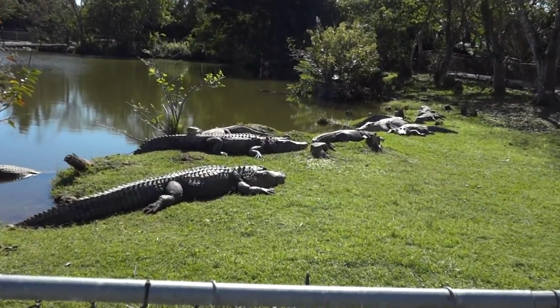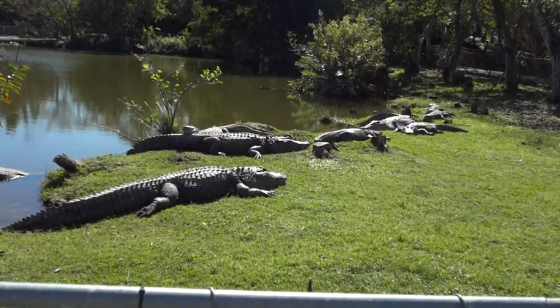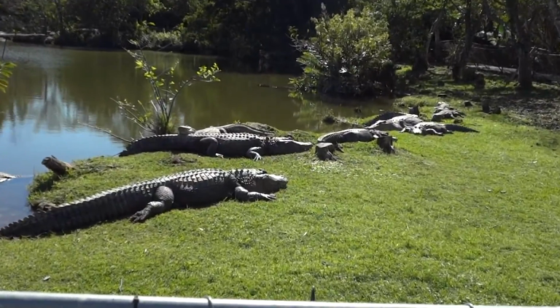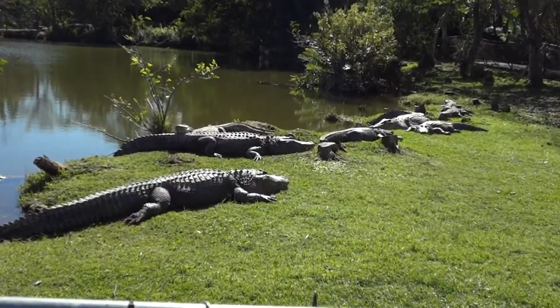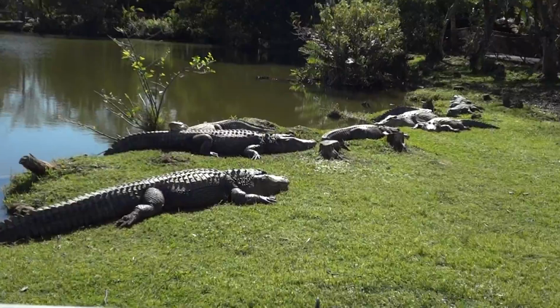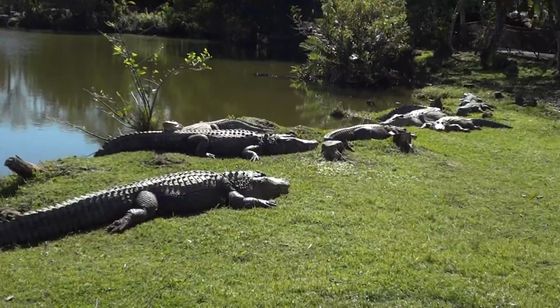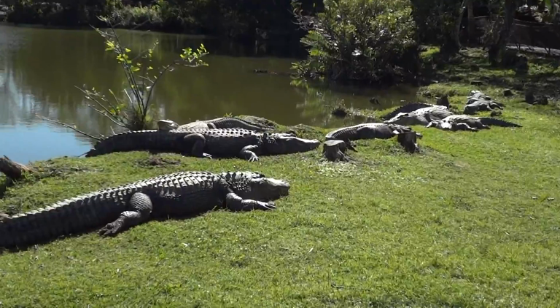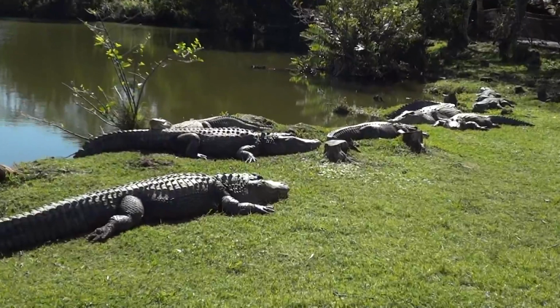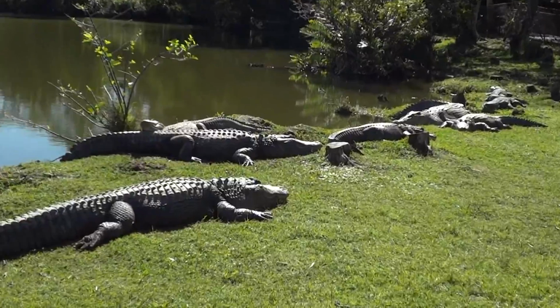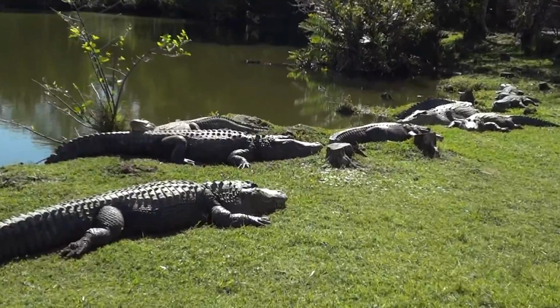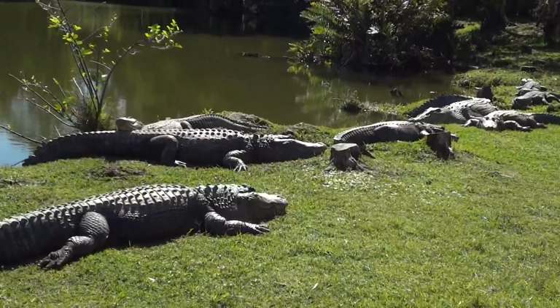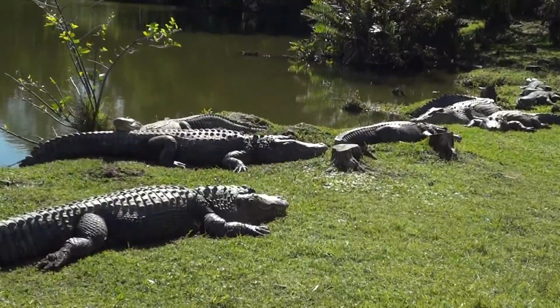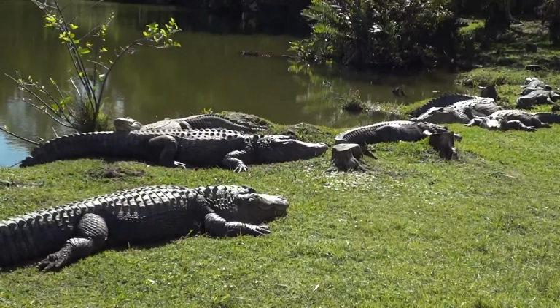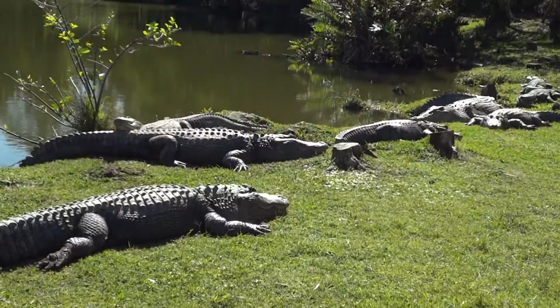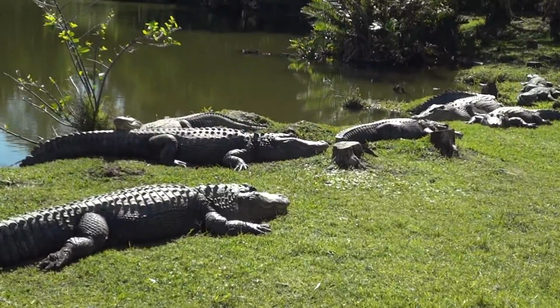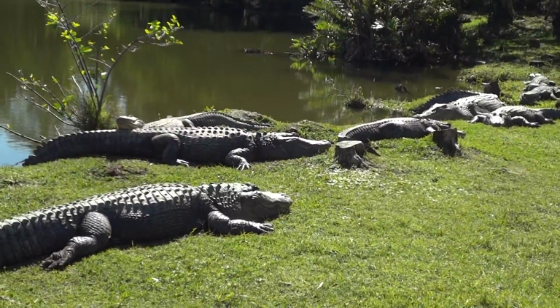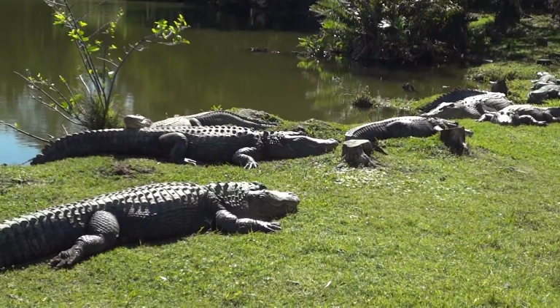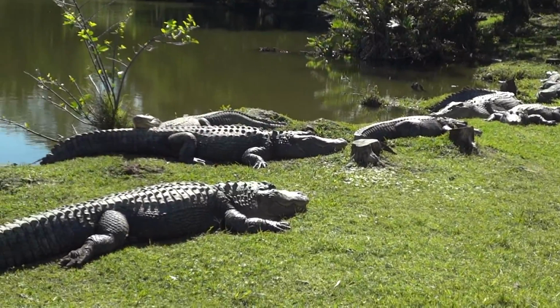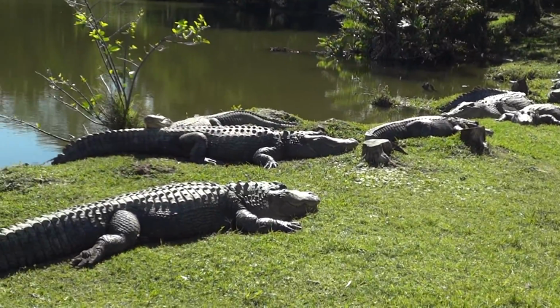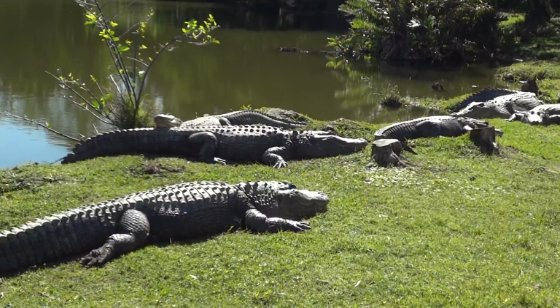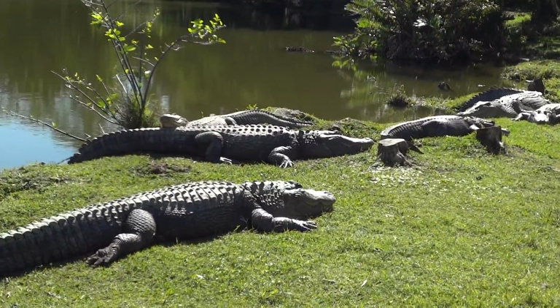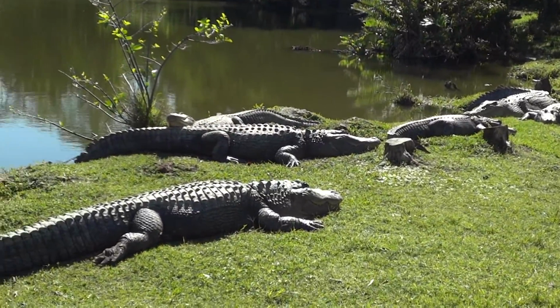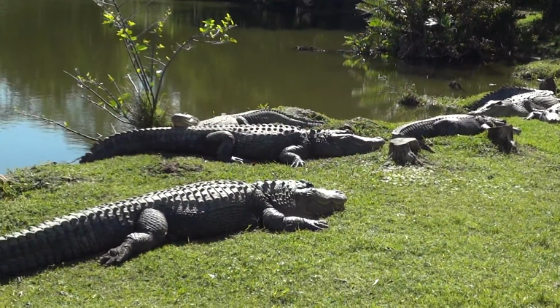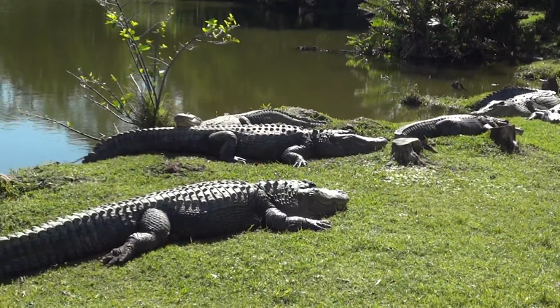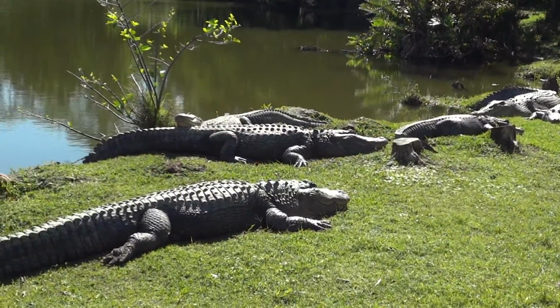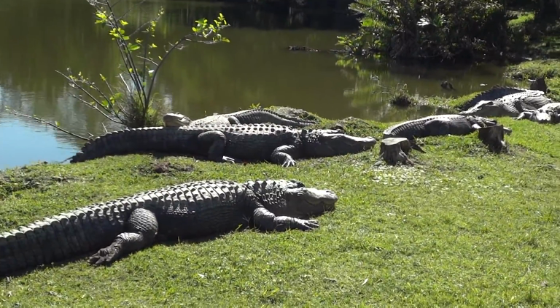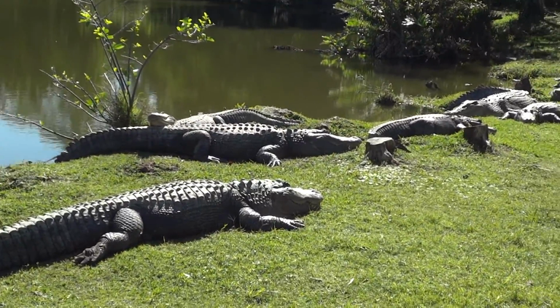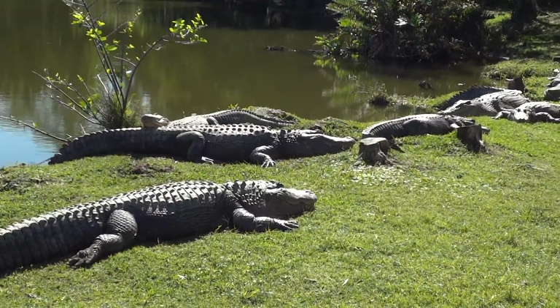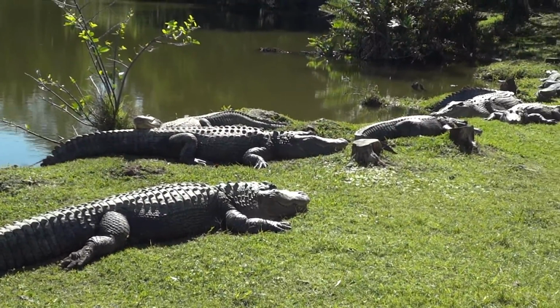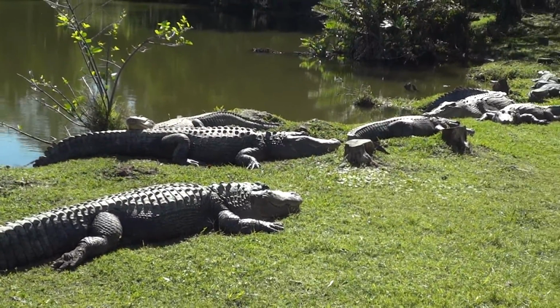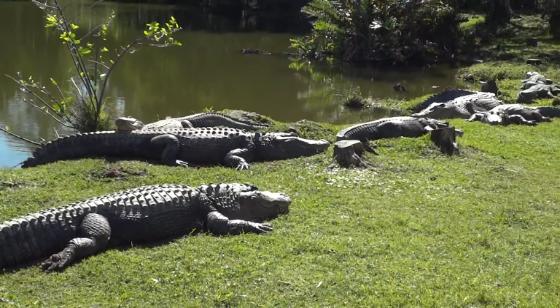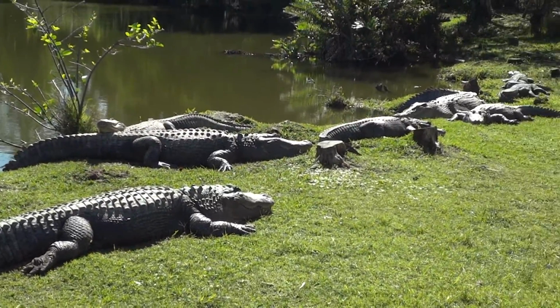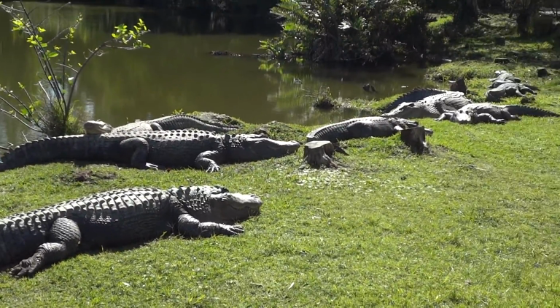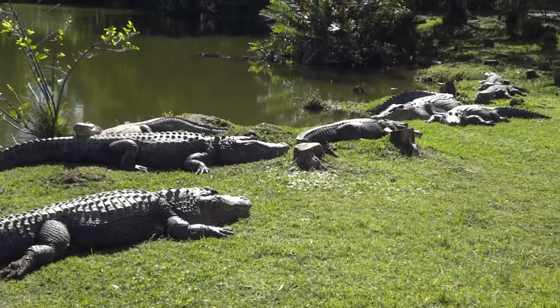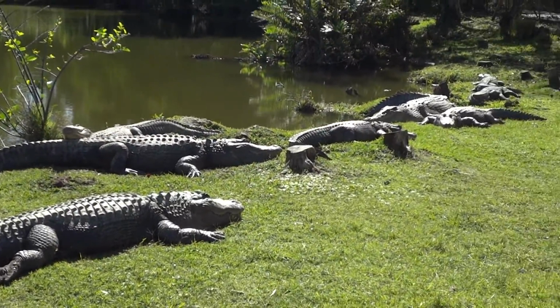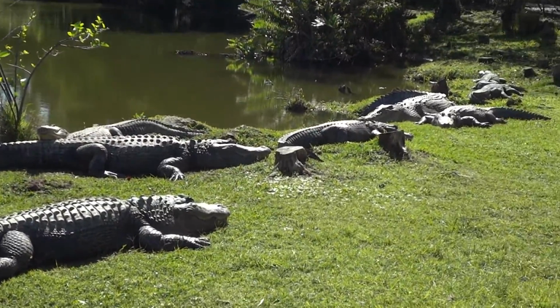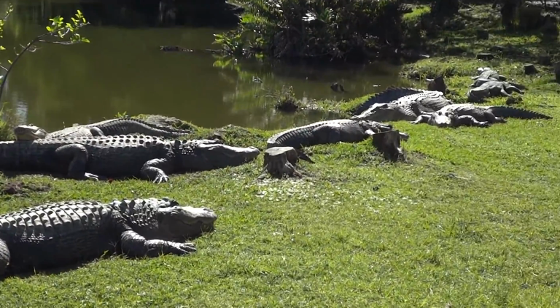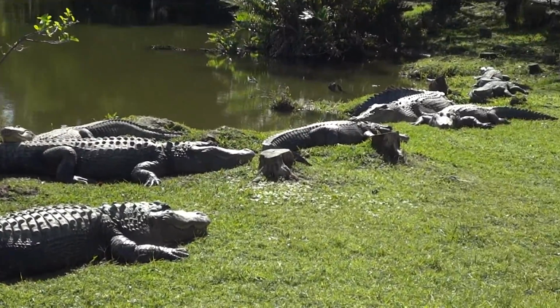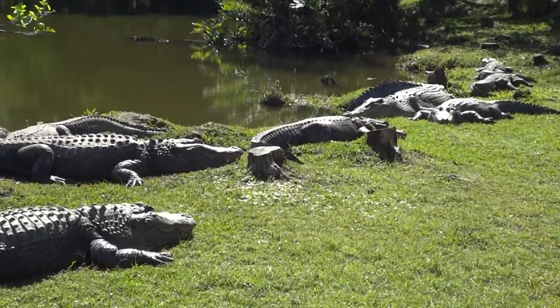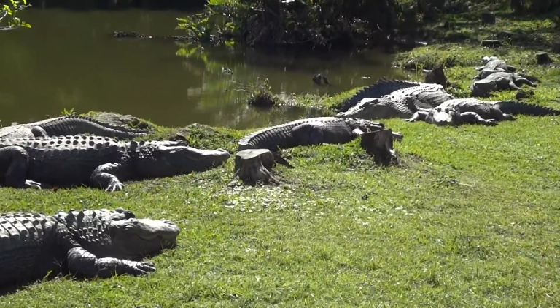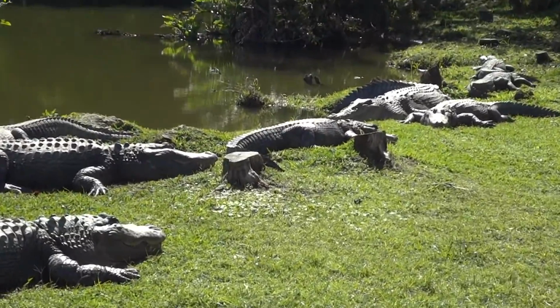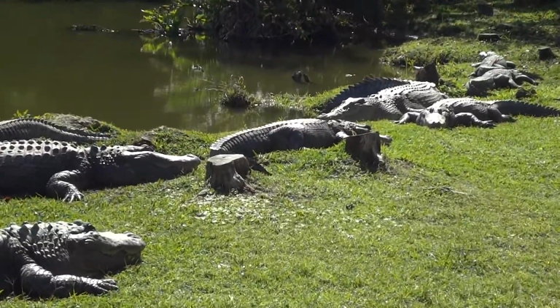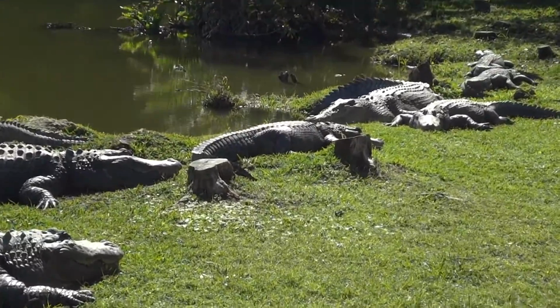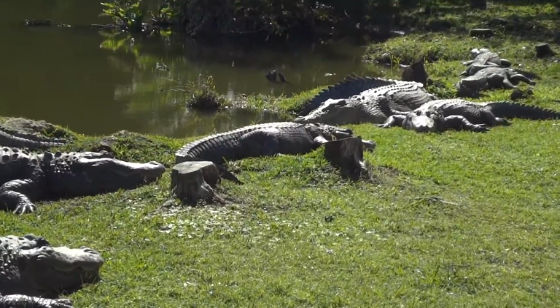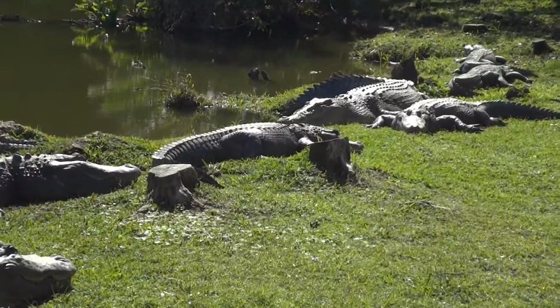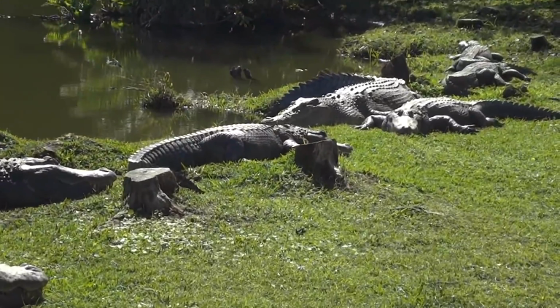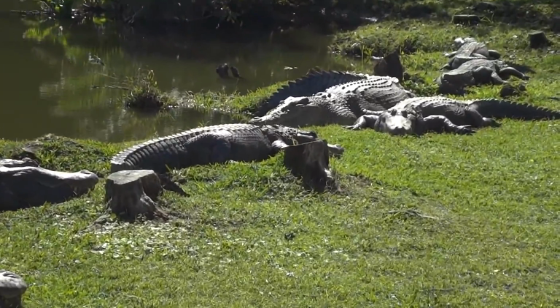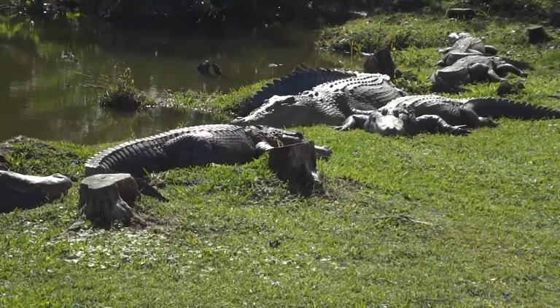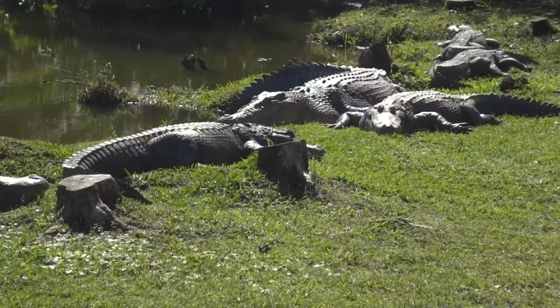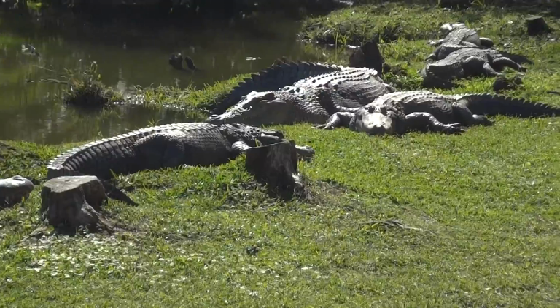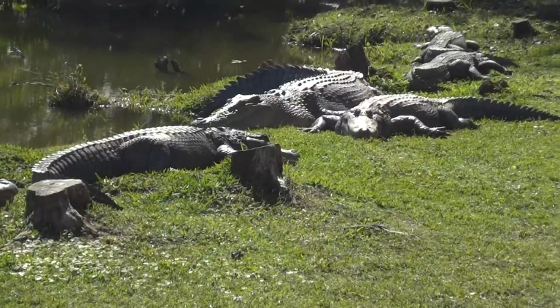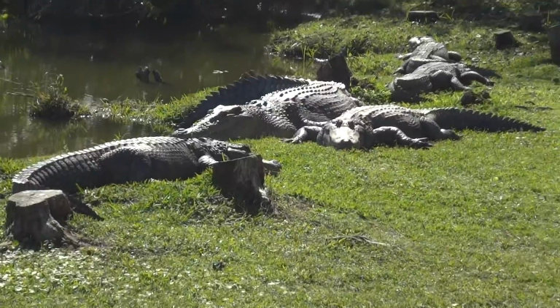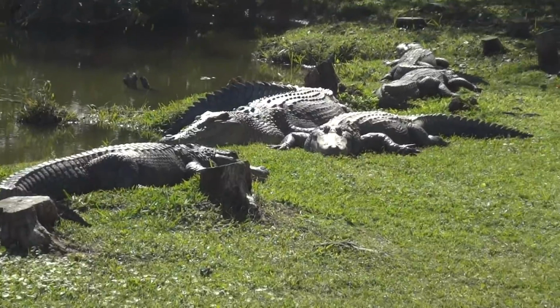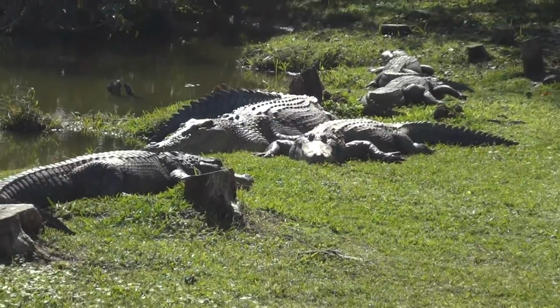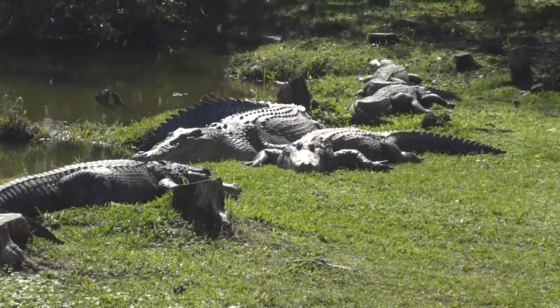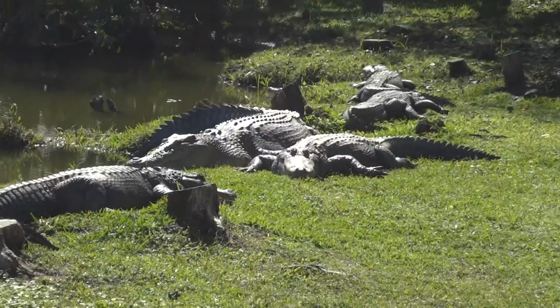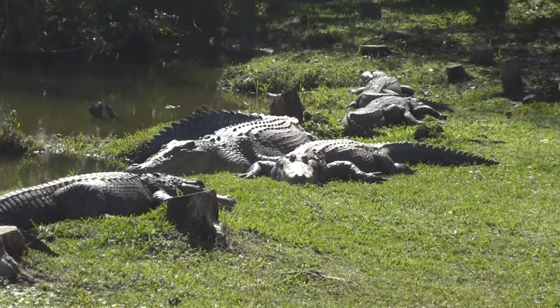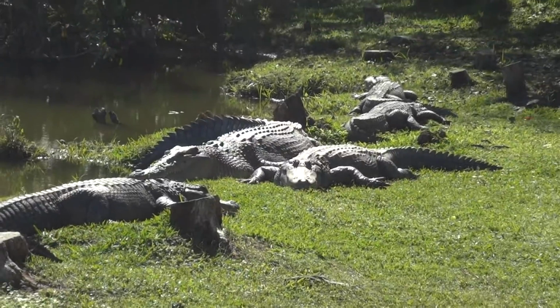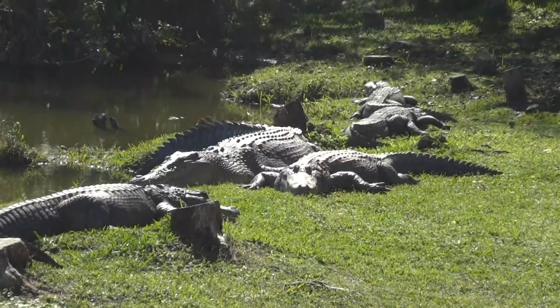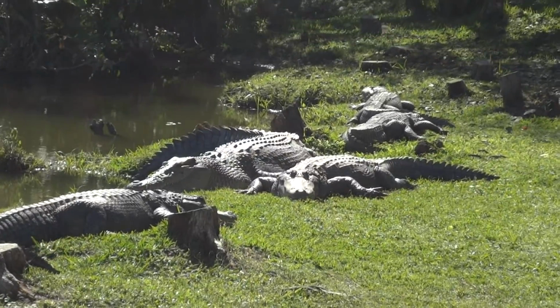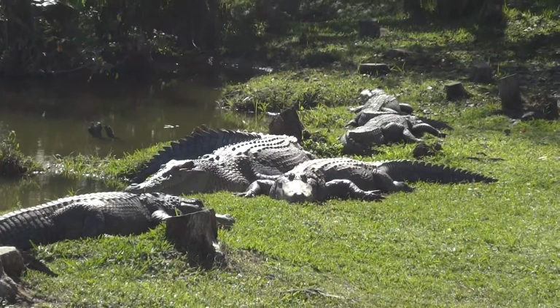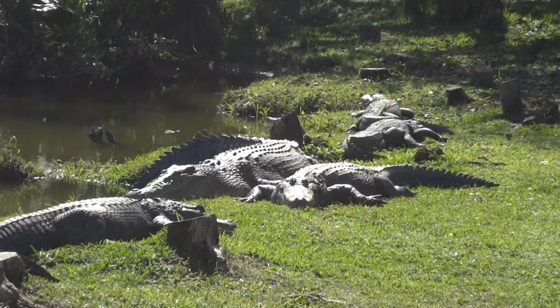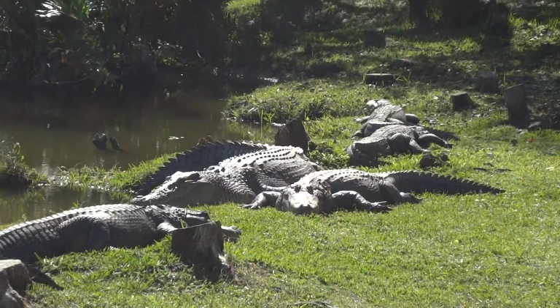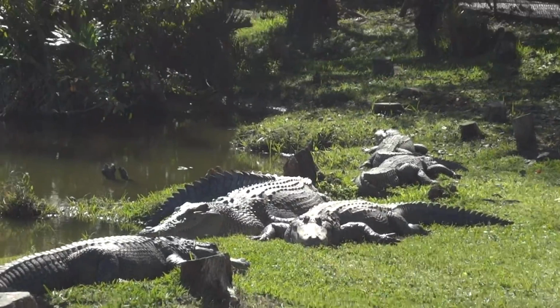This is at the Safari Park in the Everglades. We just got done doing a fan boat tour.